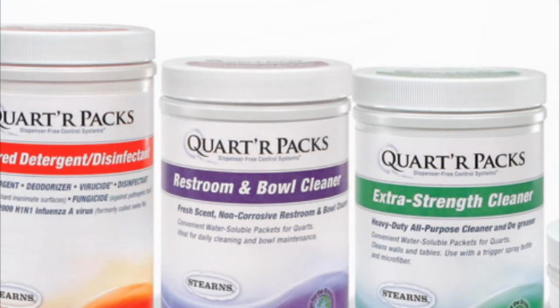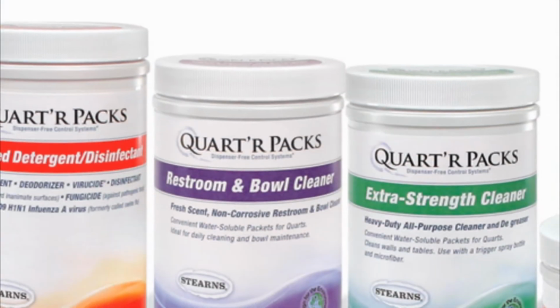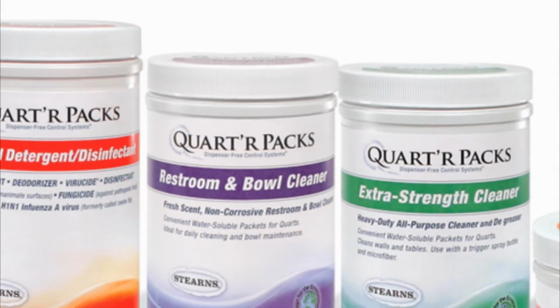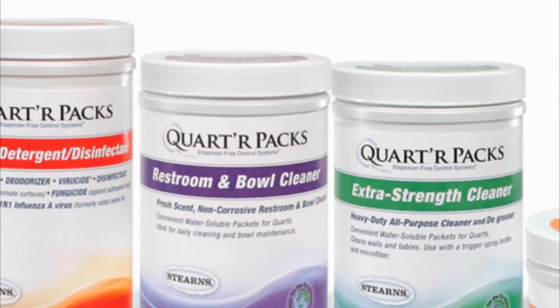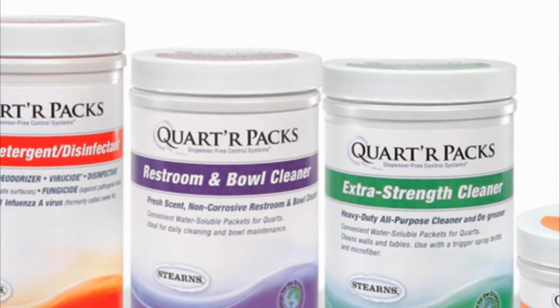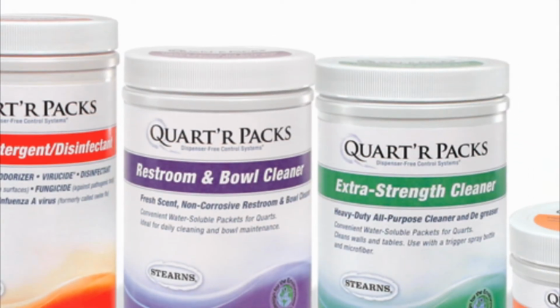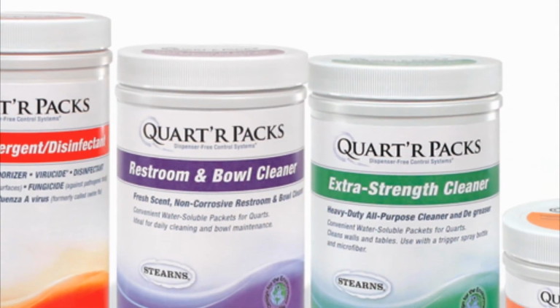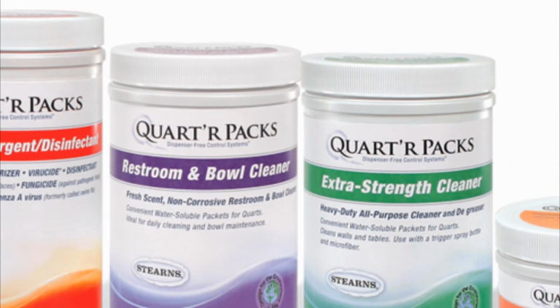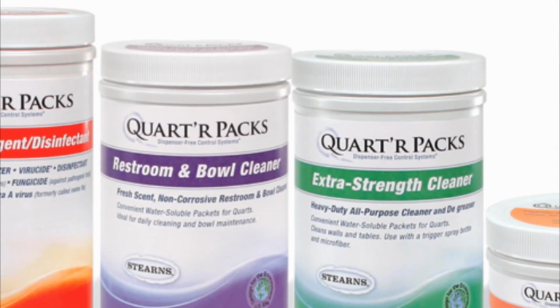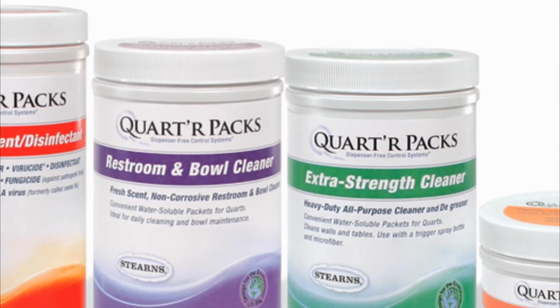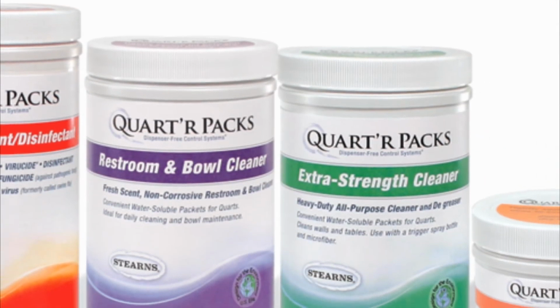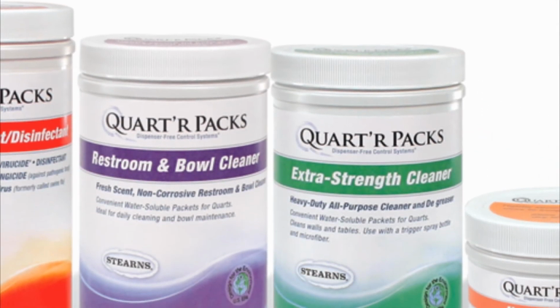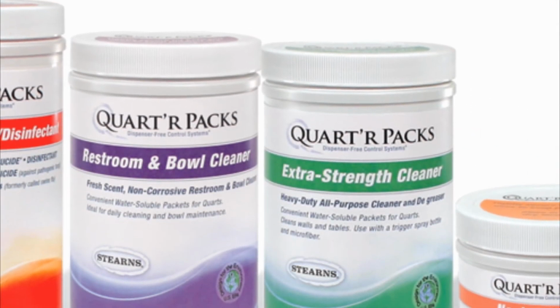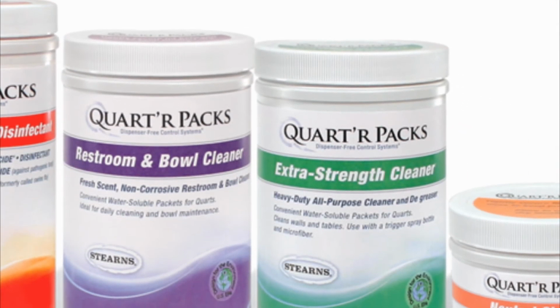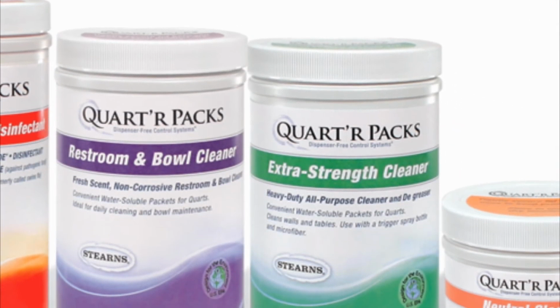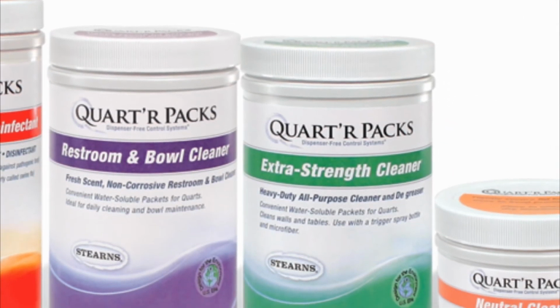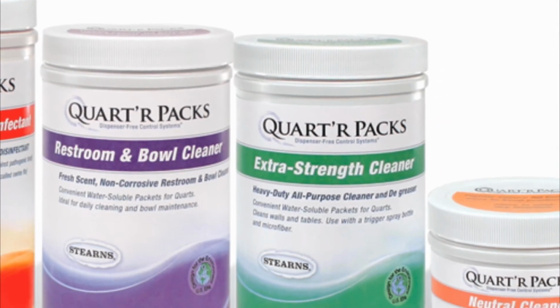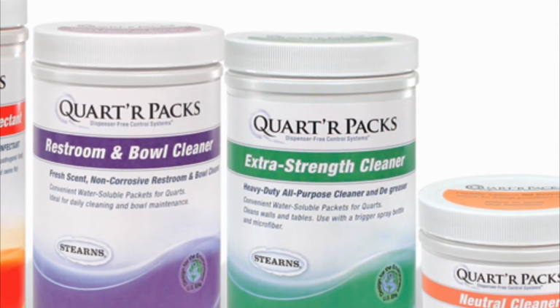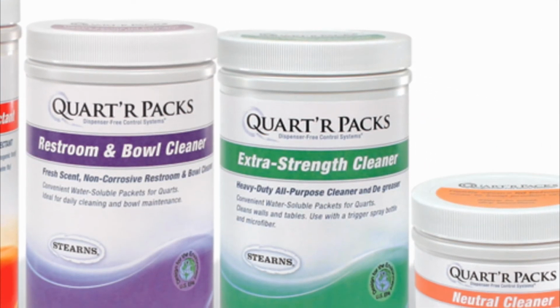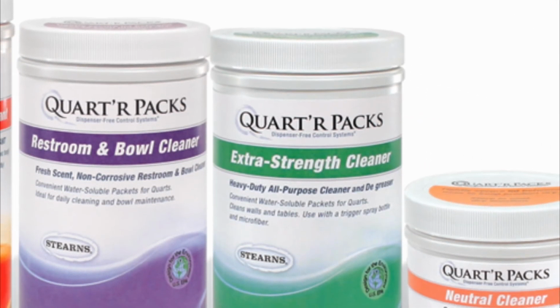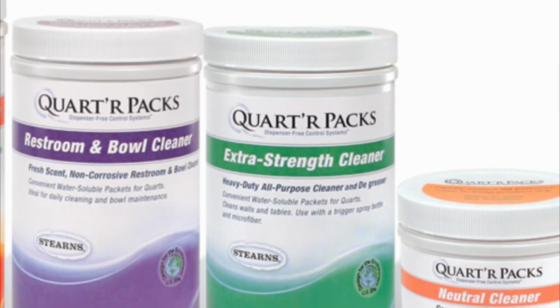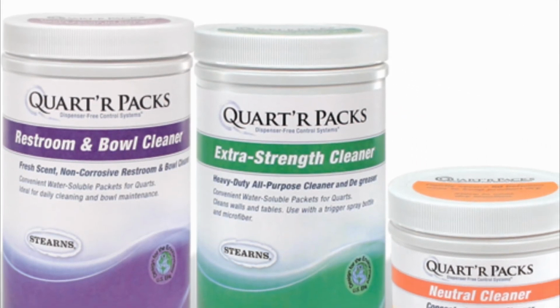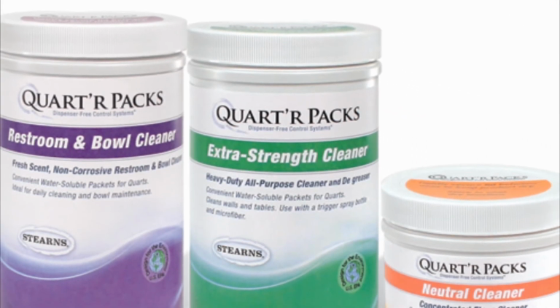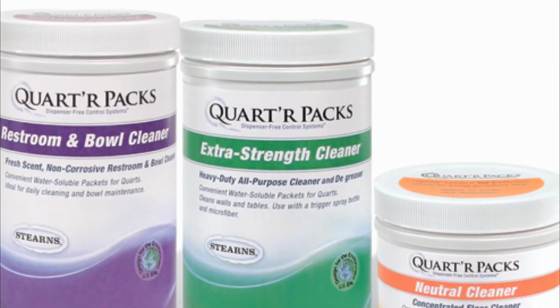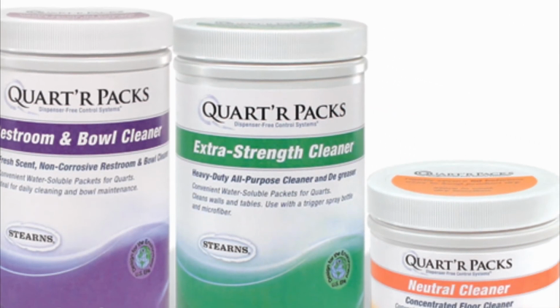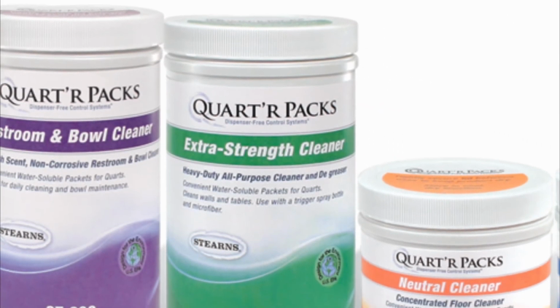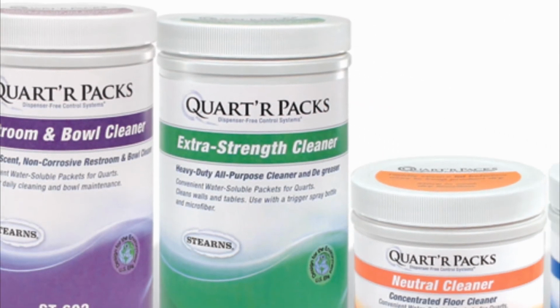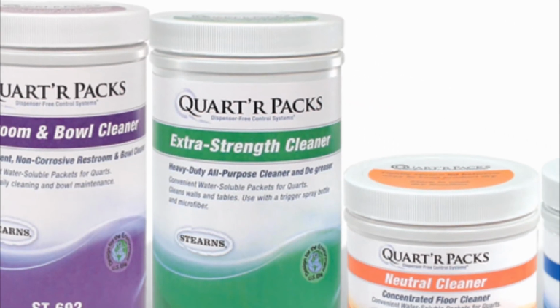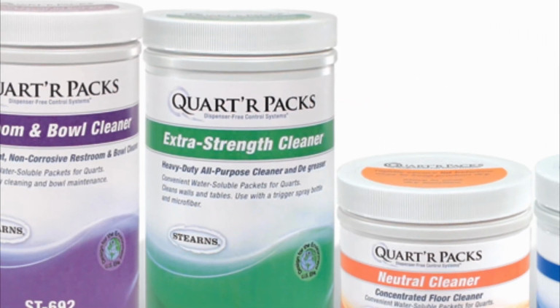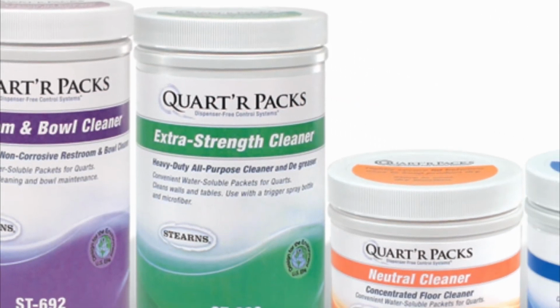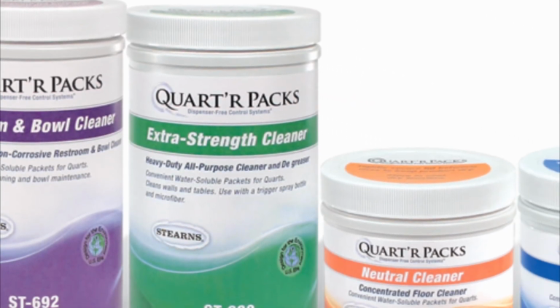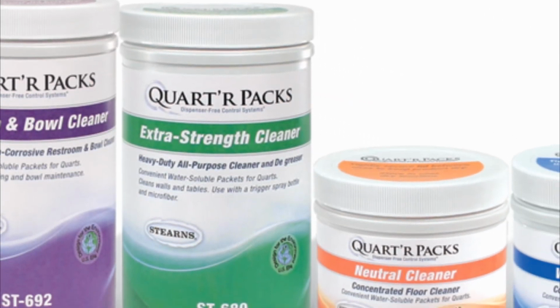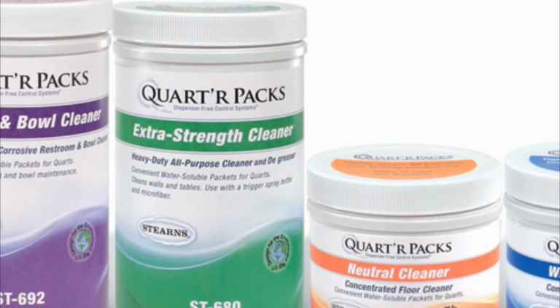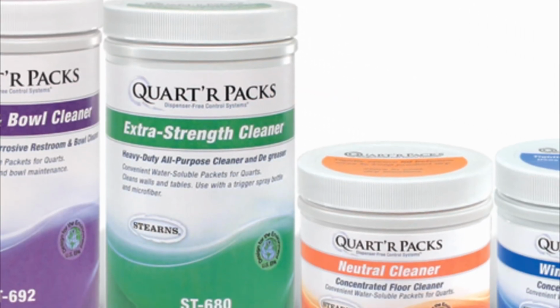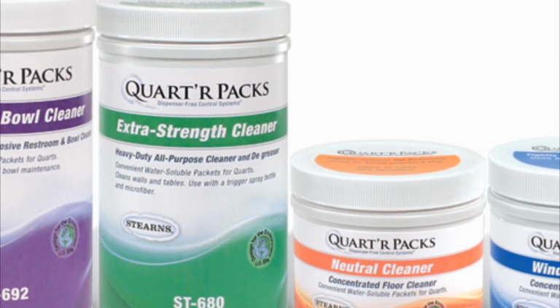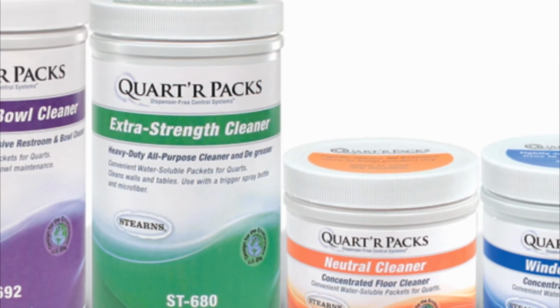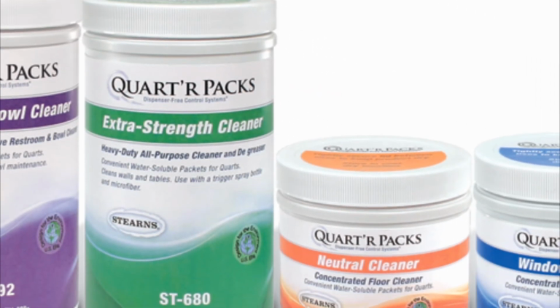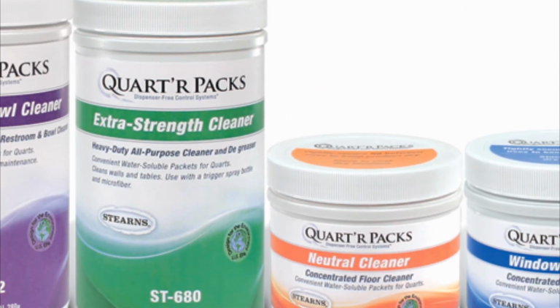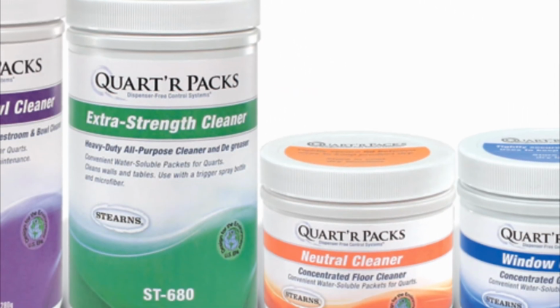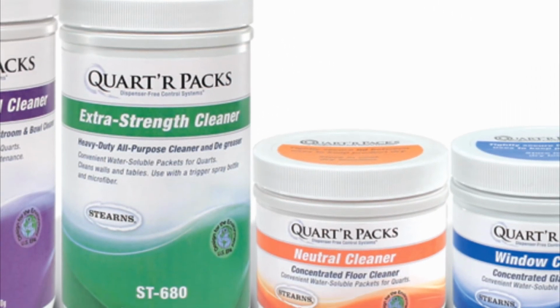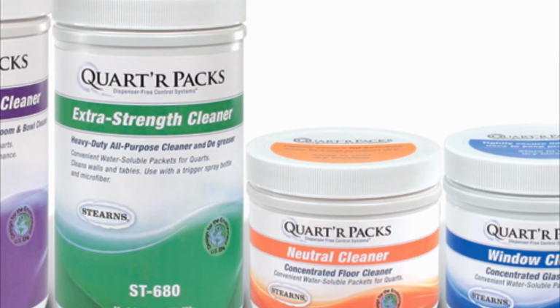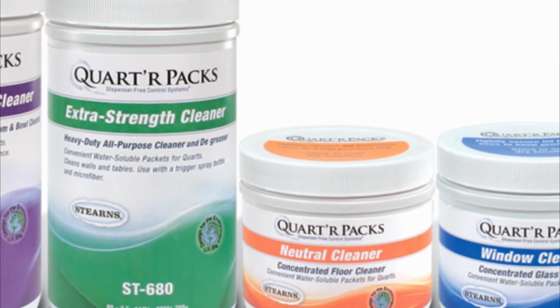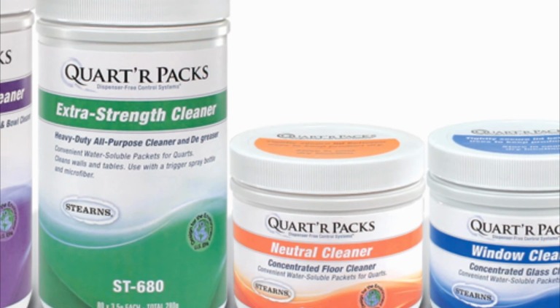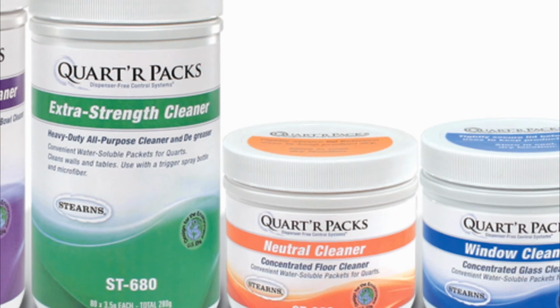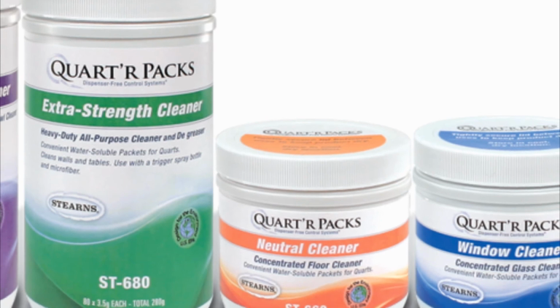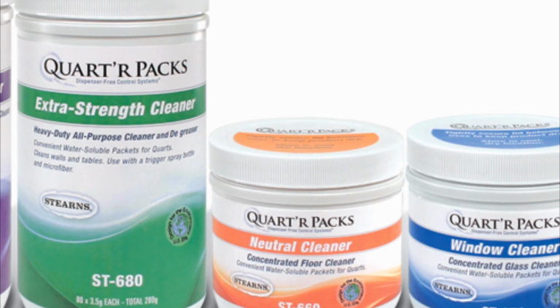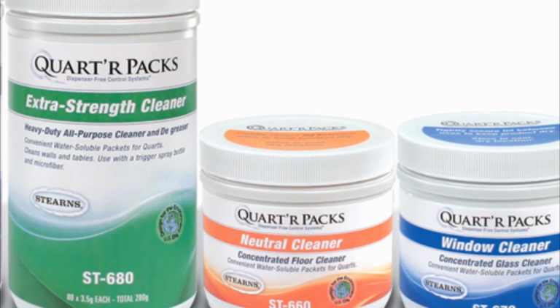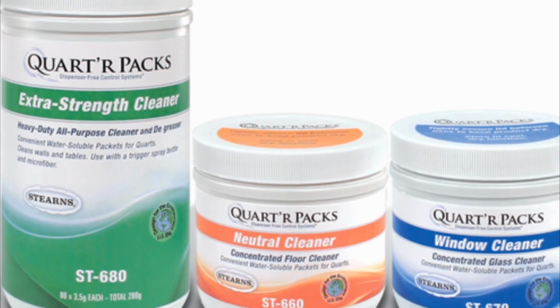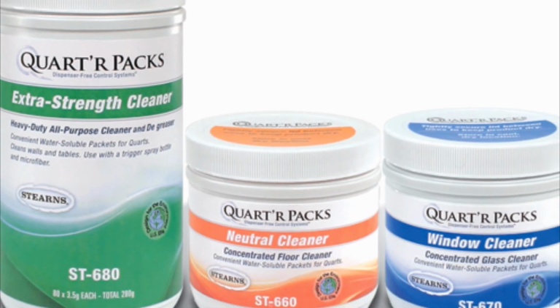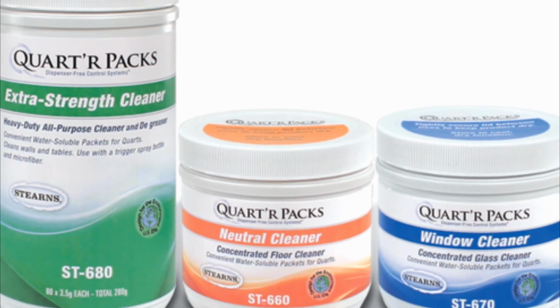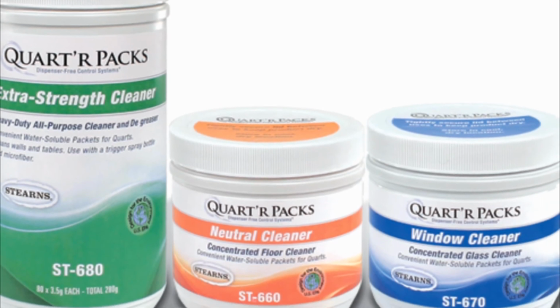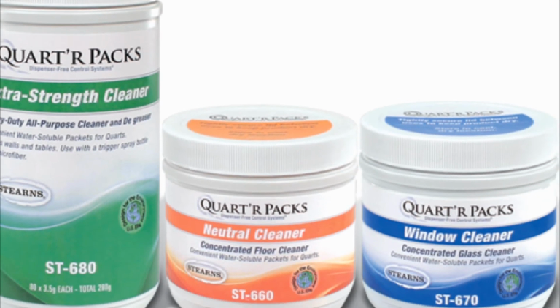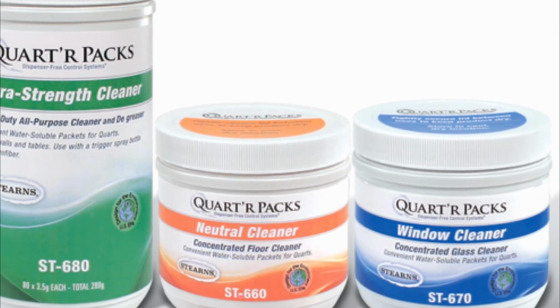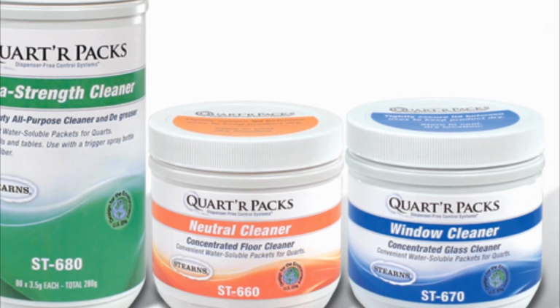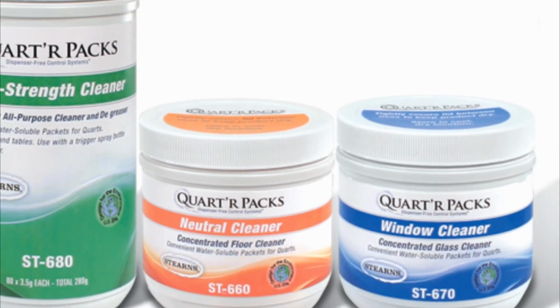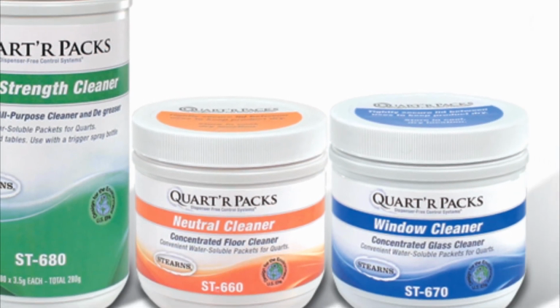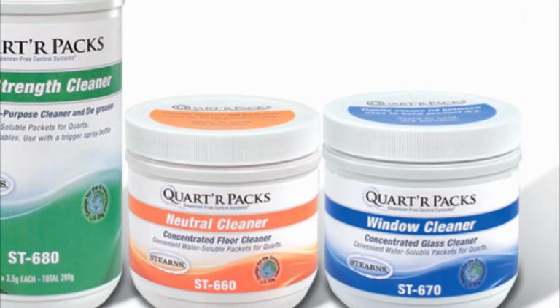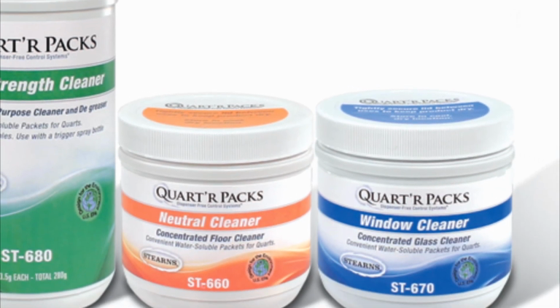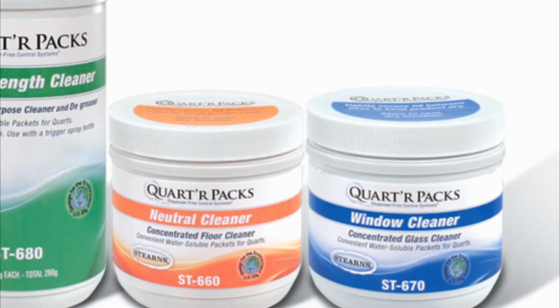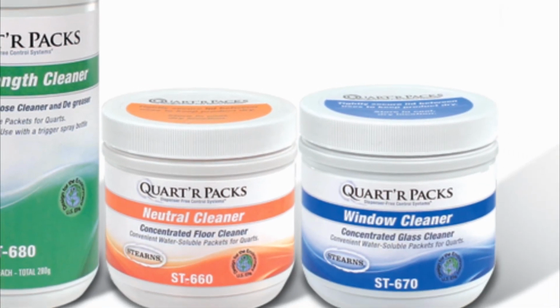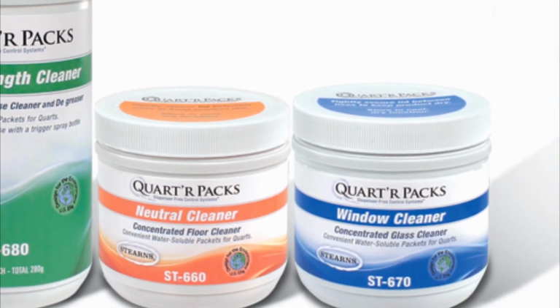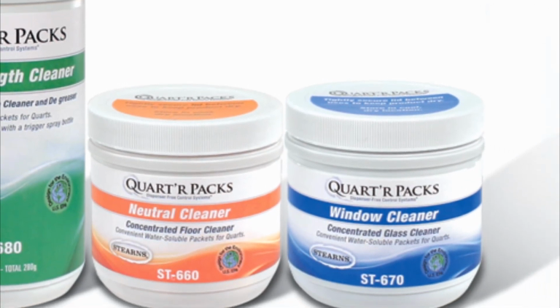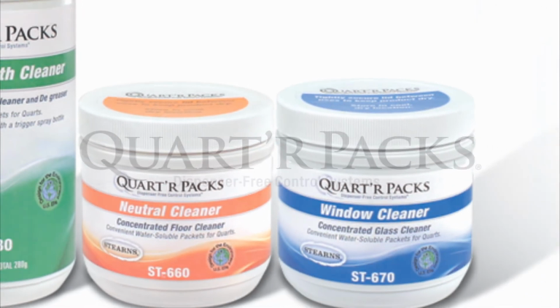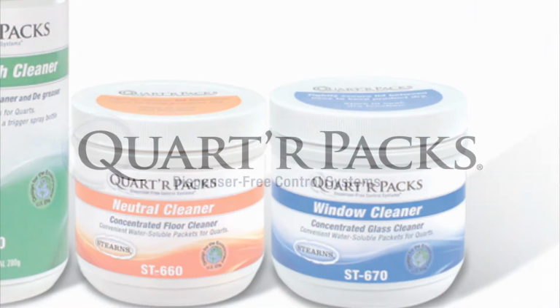Quarter Packs are packaged four small tubs per case. Or choose one tub and one silkscreen color-coded bottle per case.